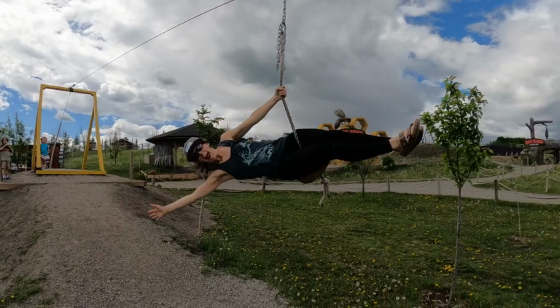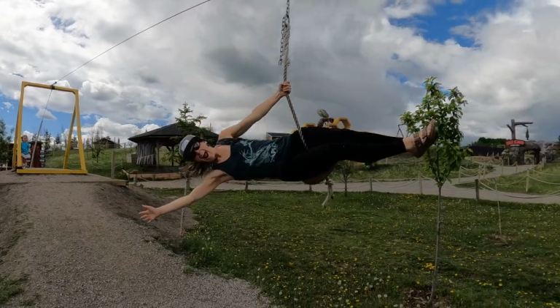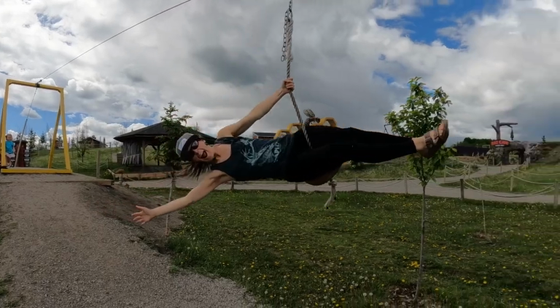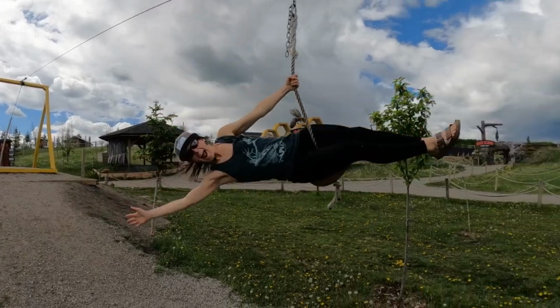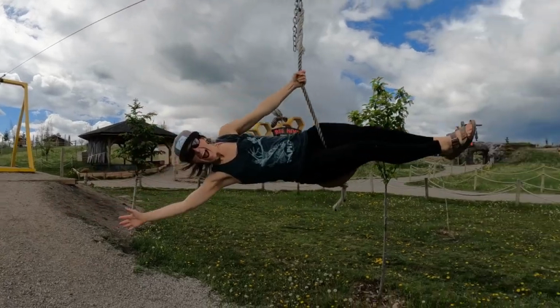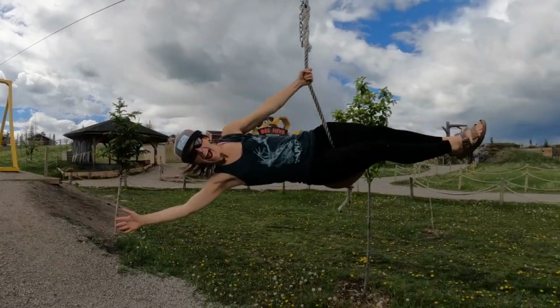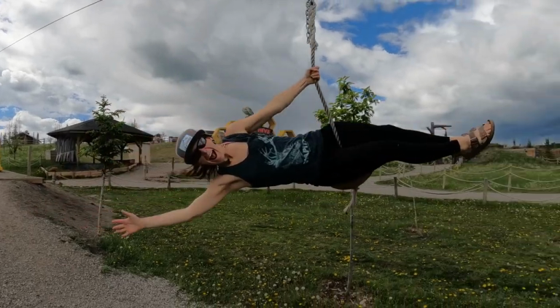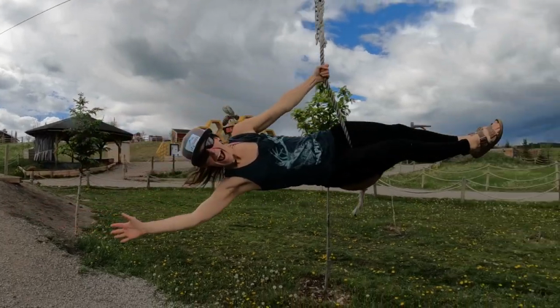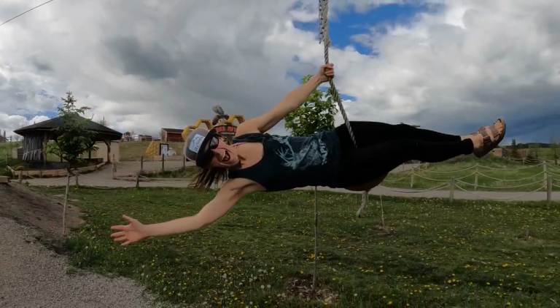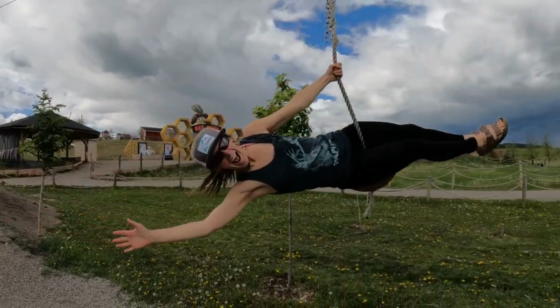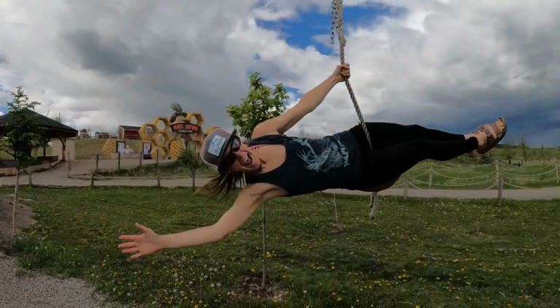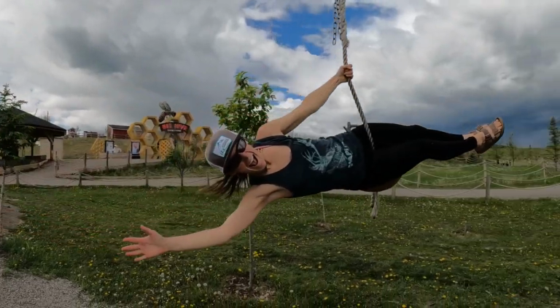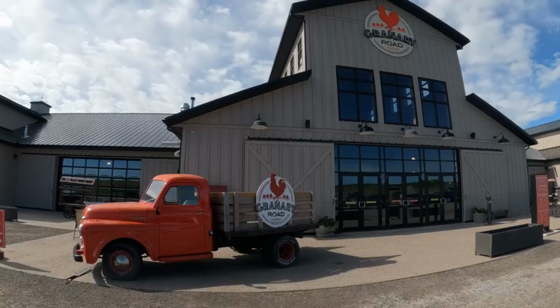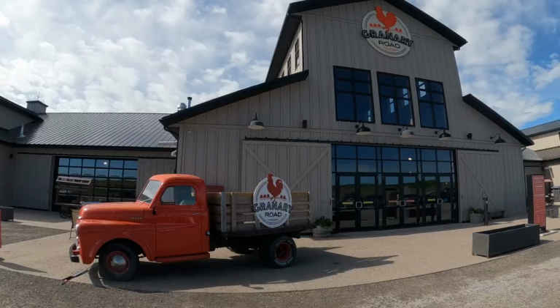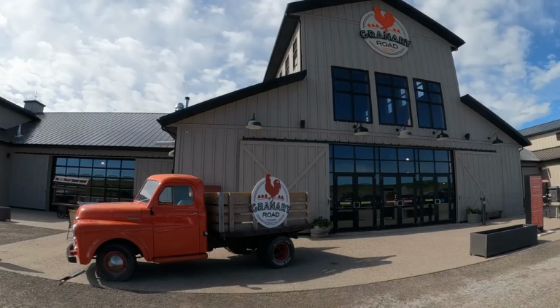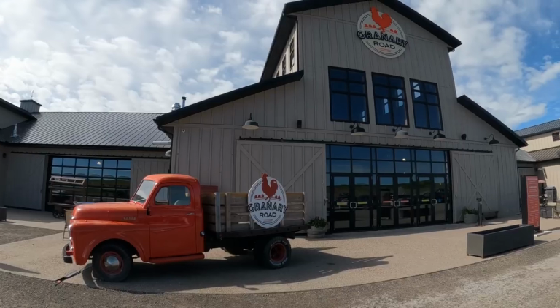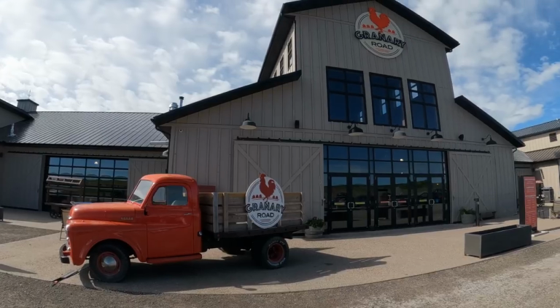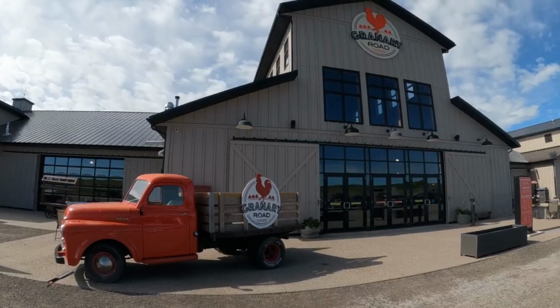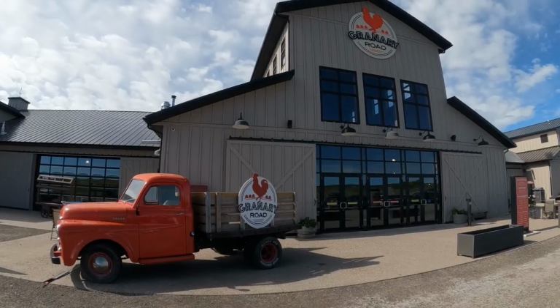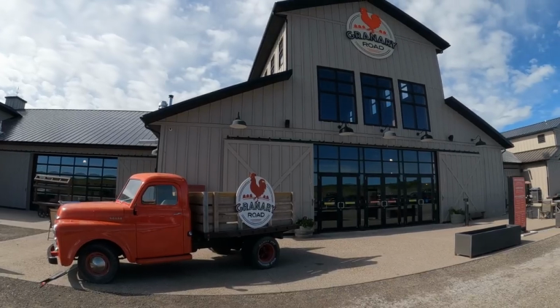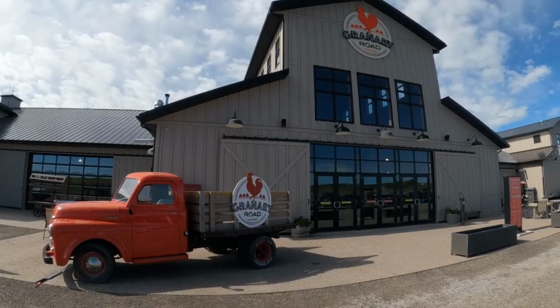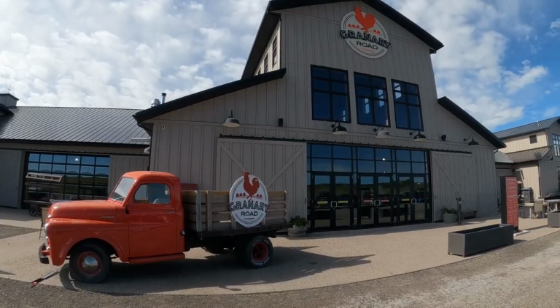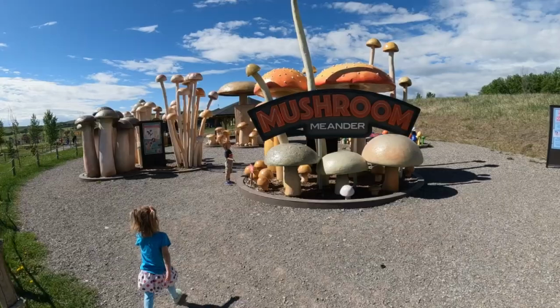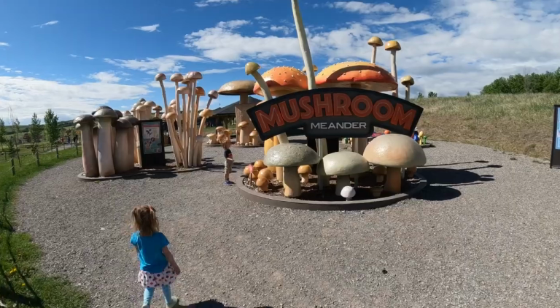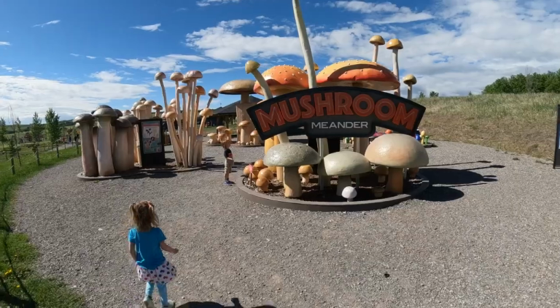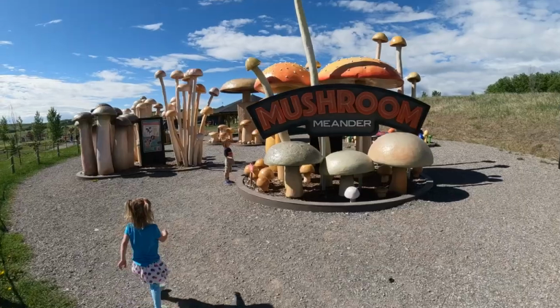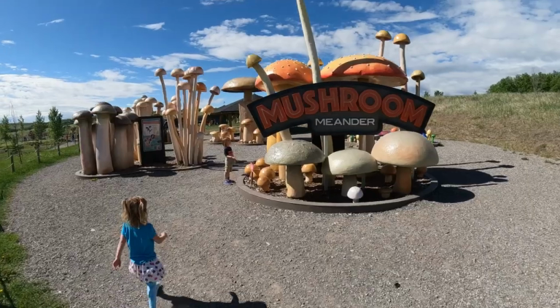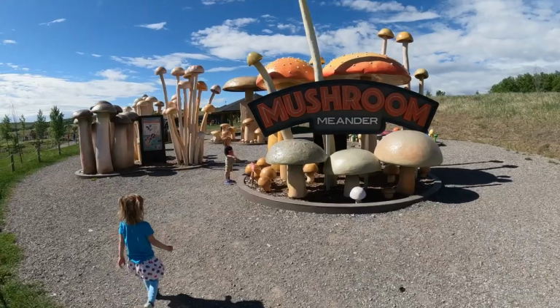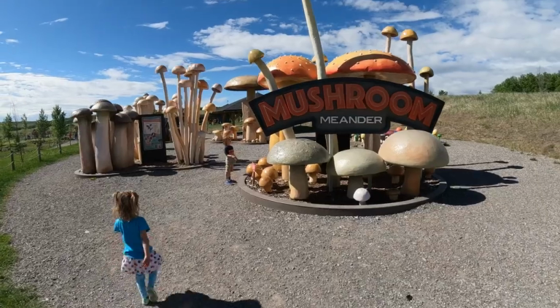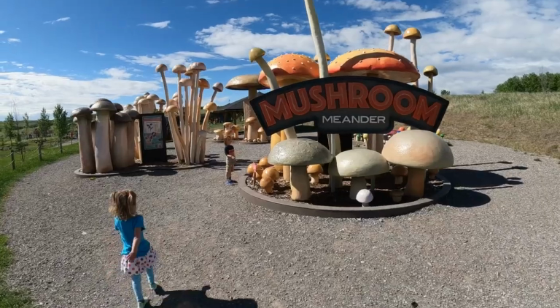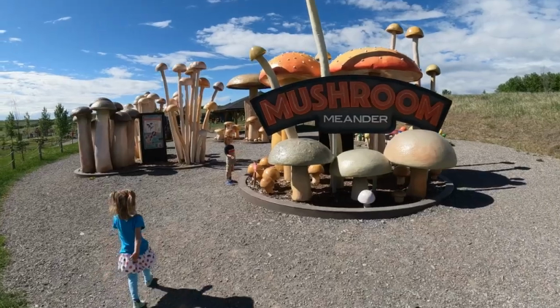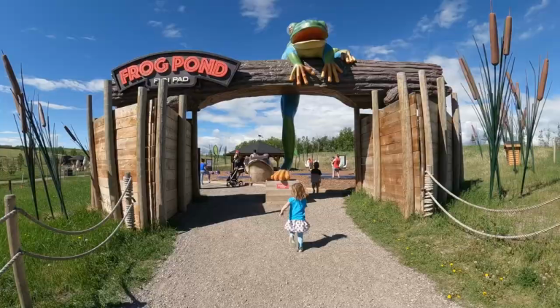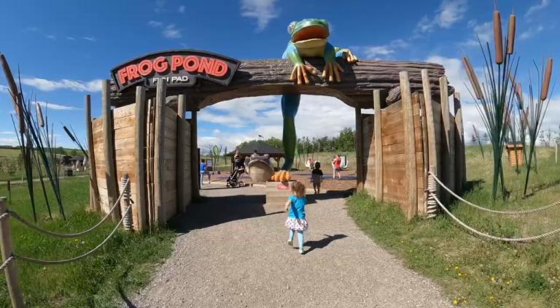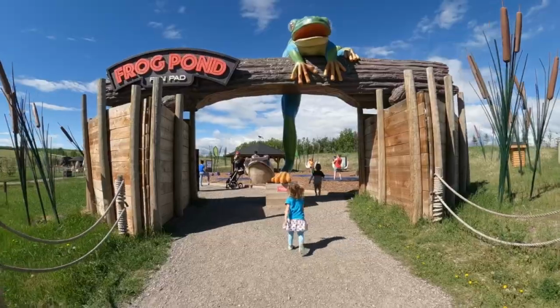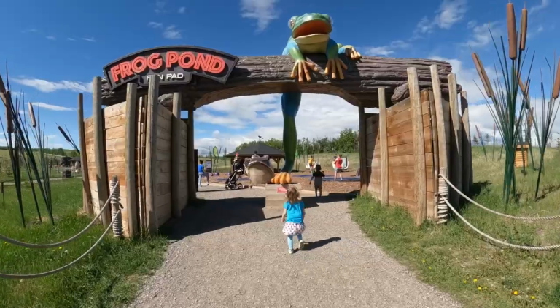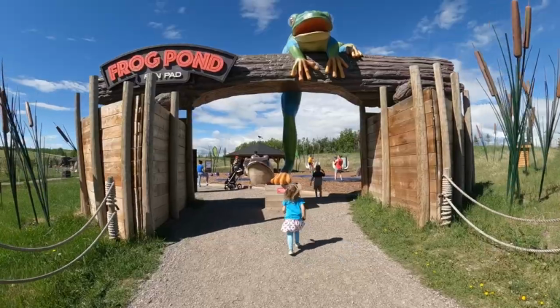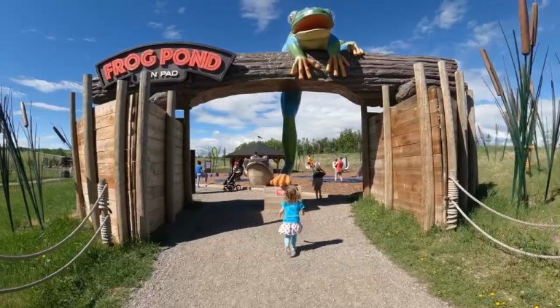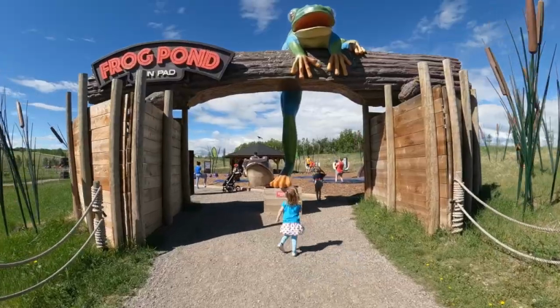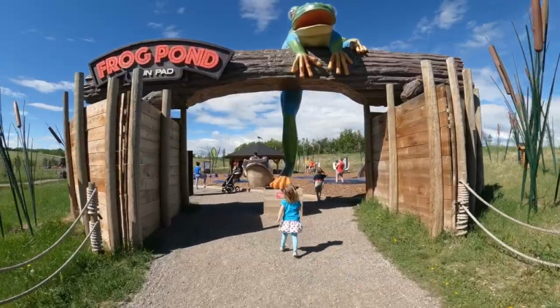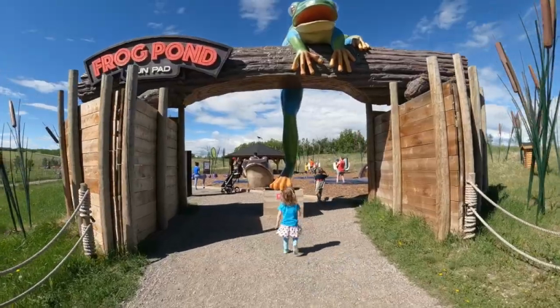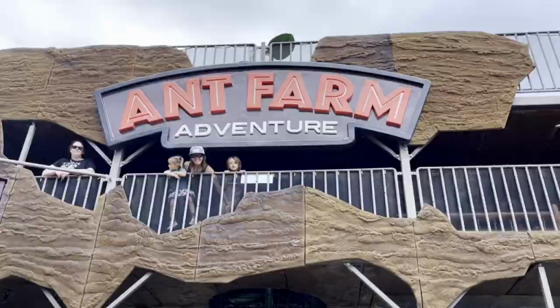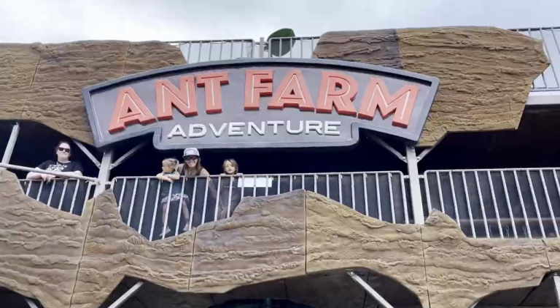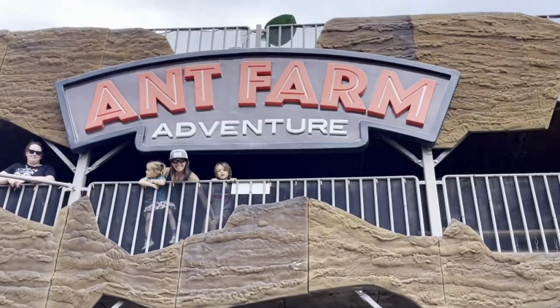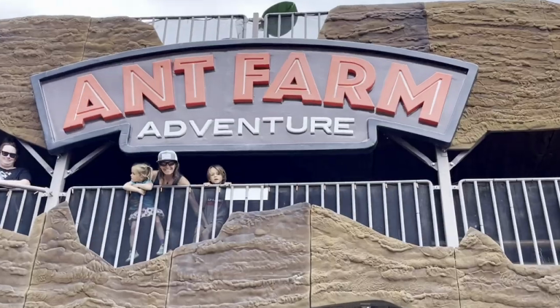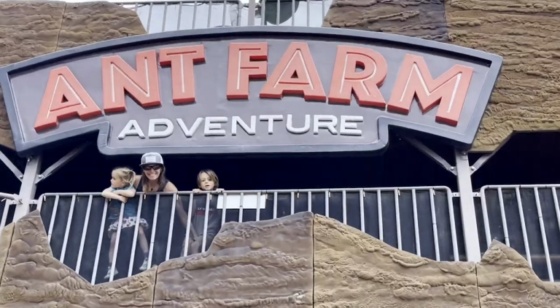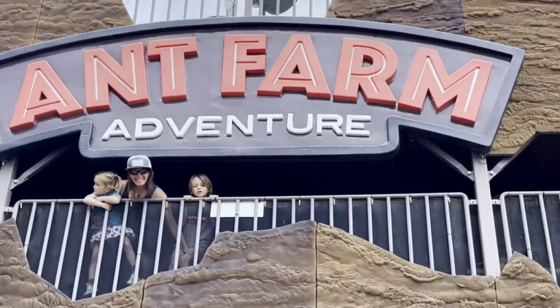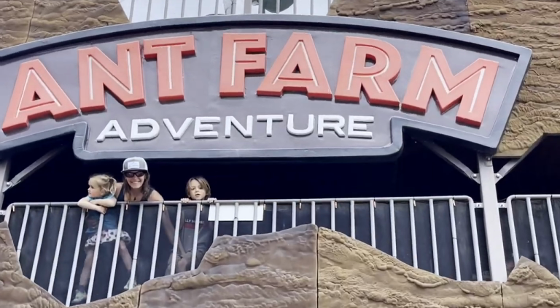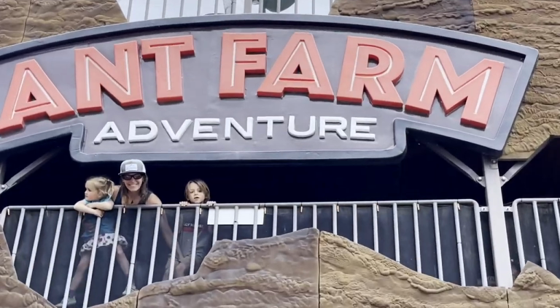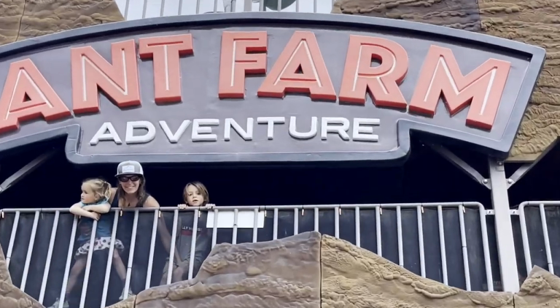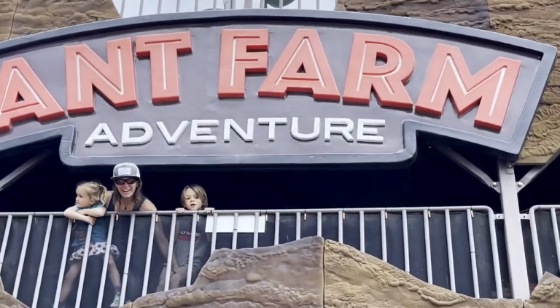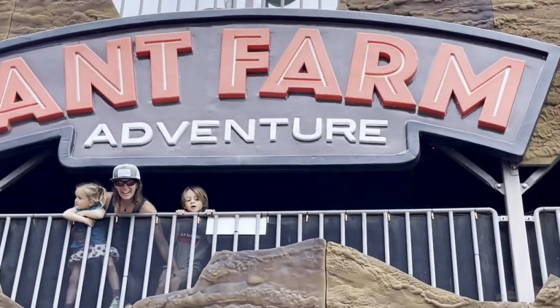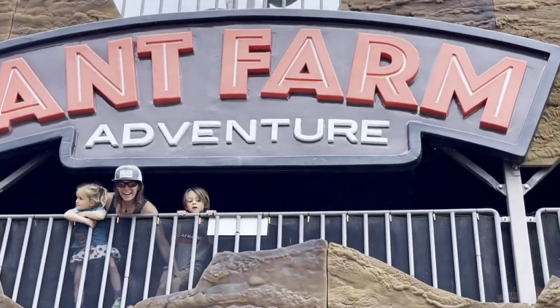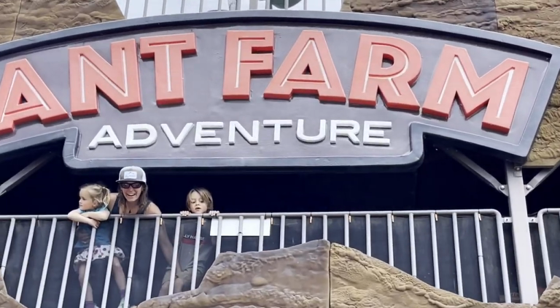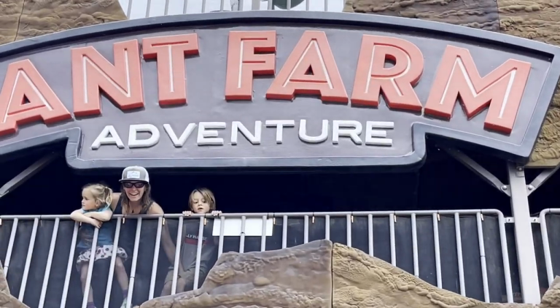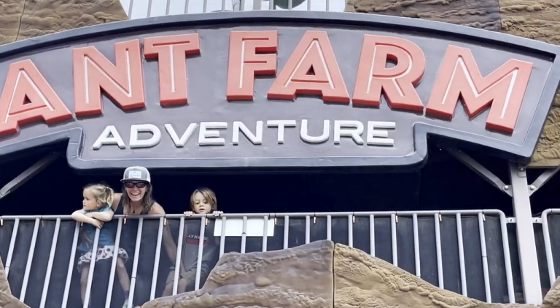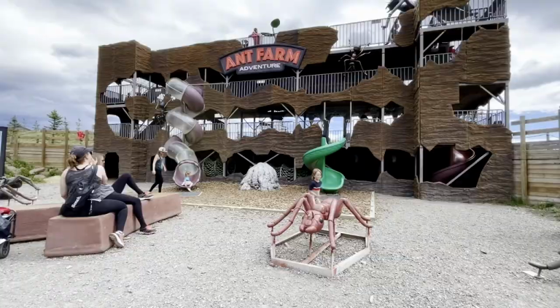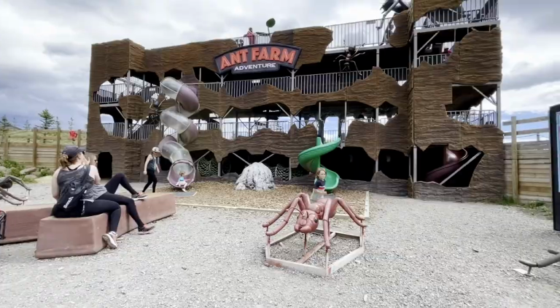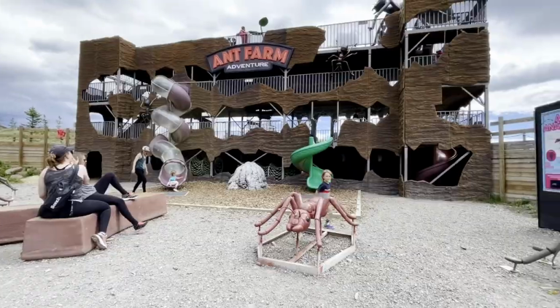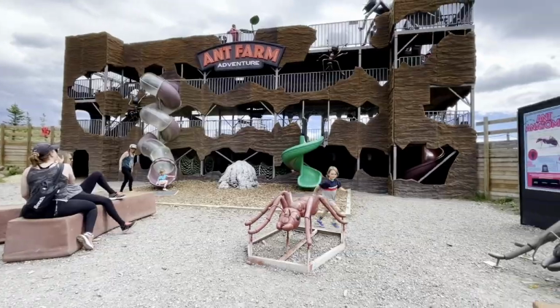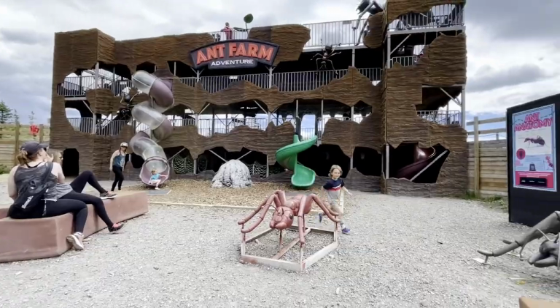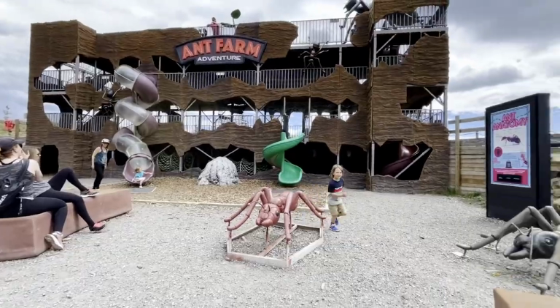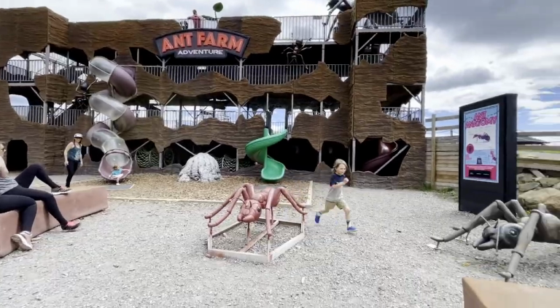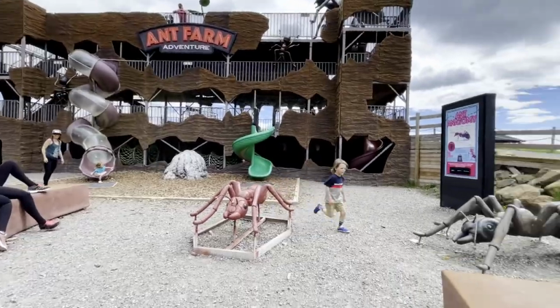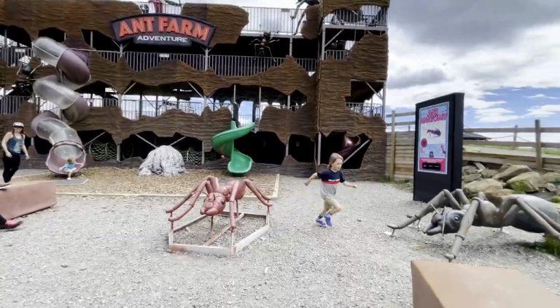We could have easily spent an entire day here. There's just so many things to do, see, and explore — and farm!